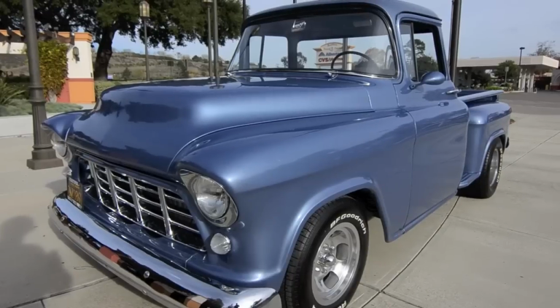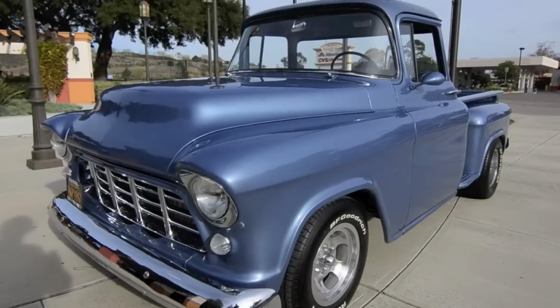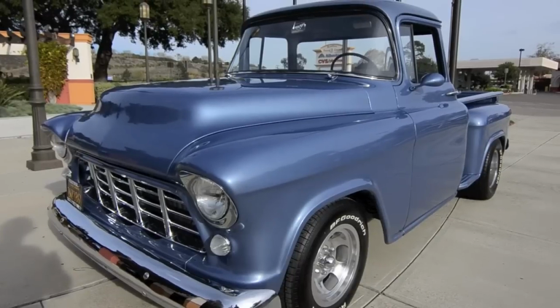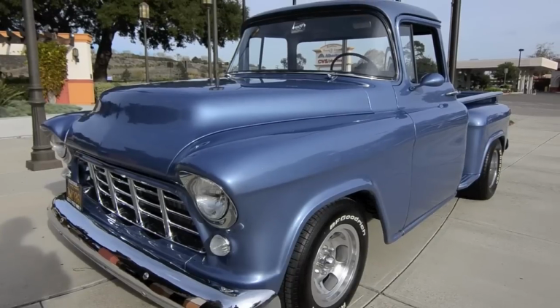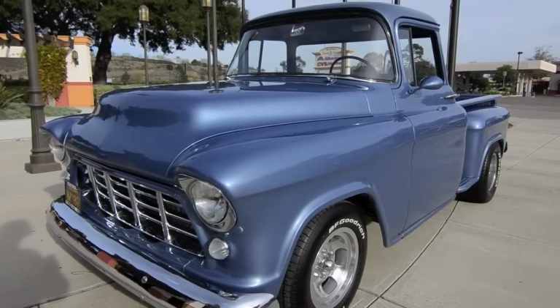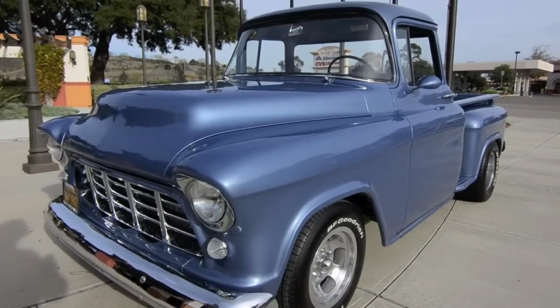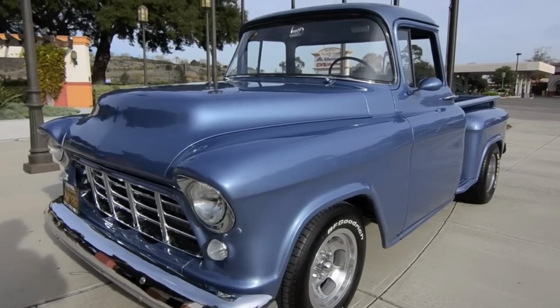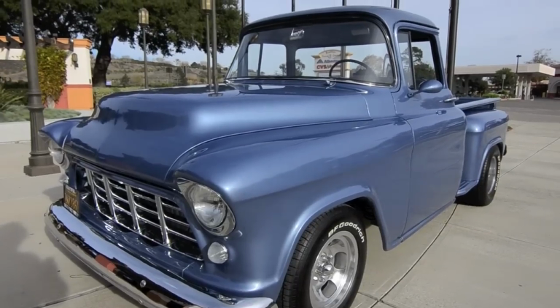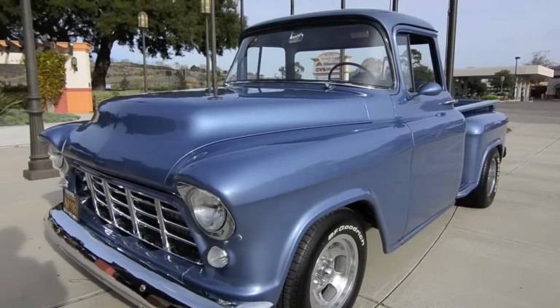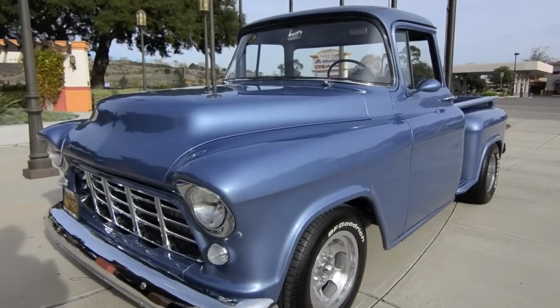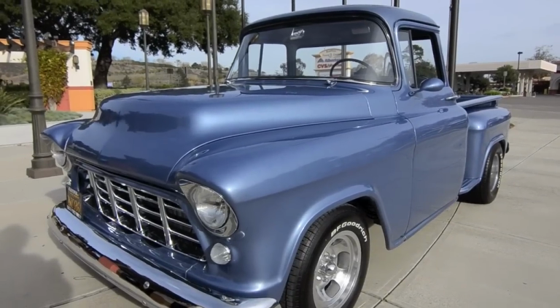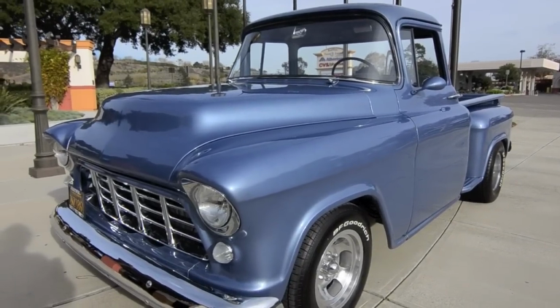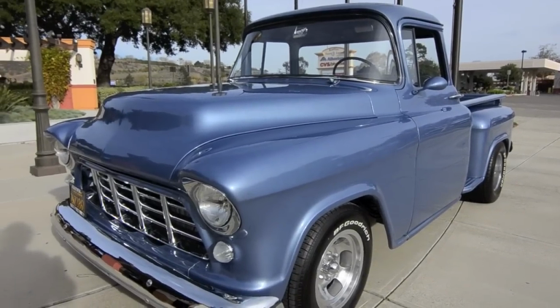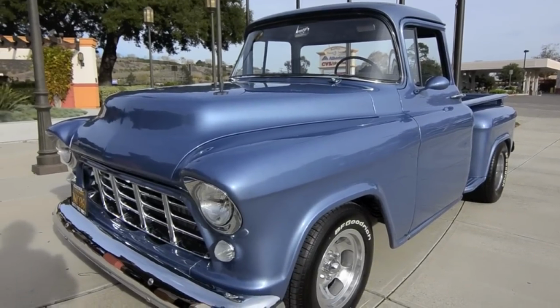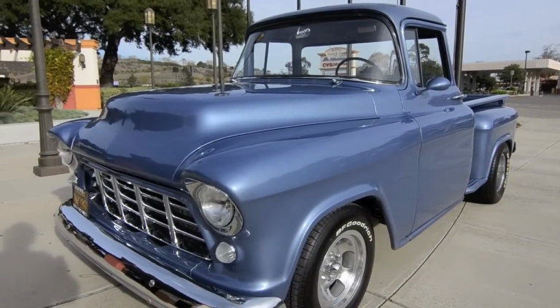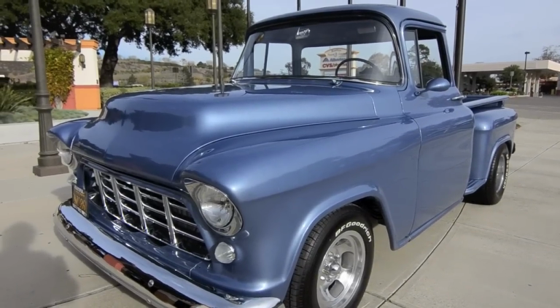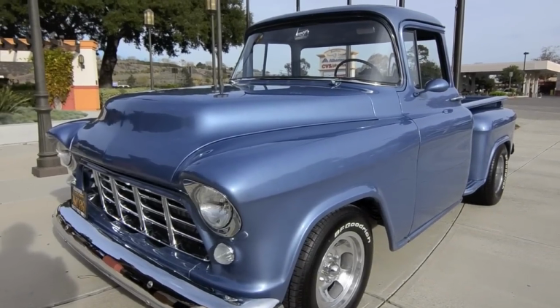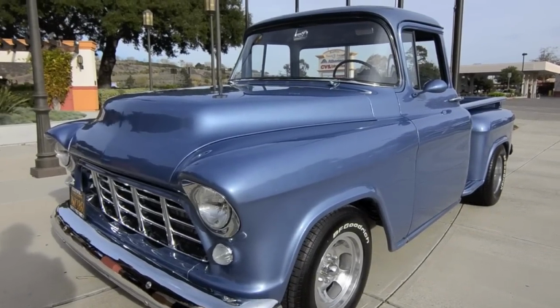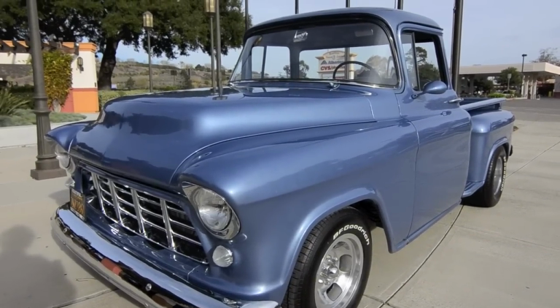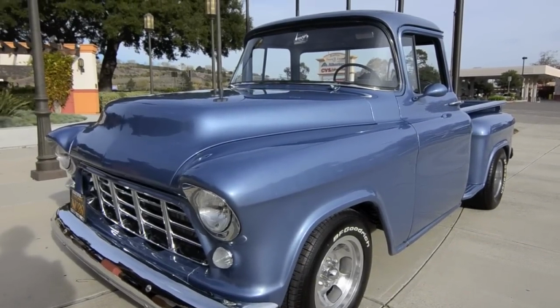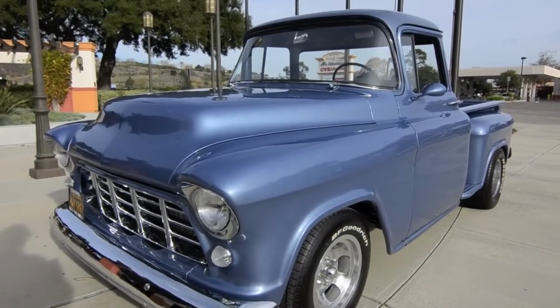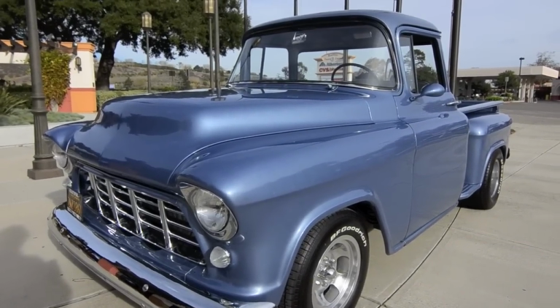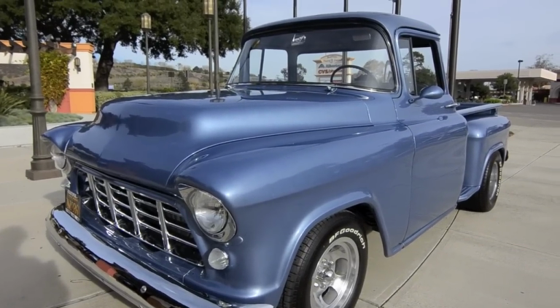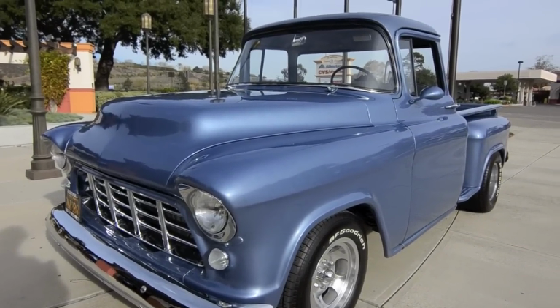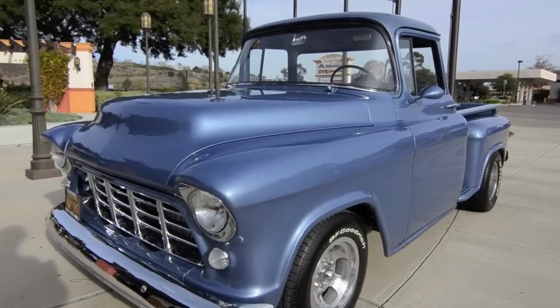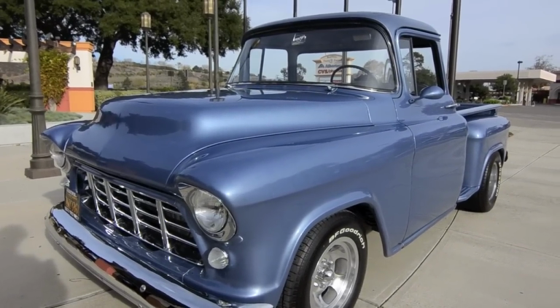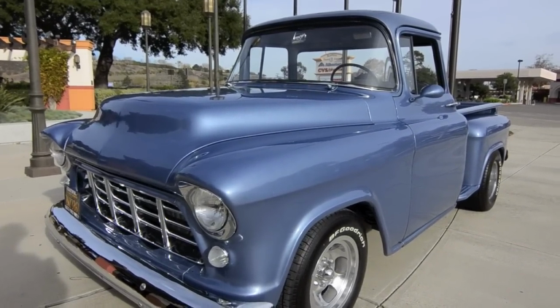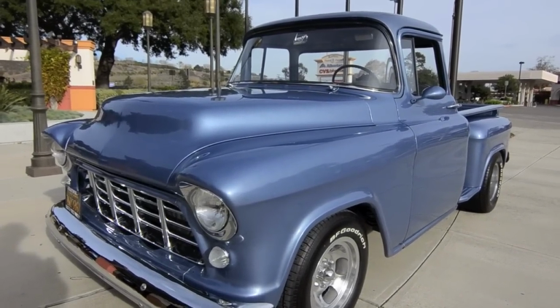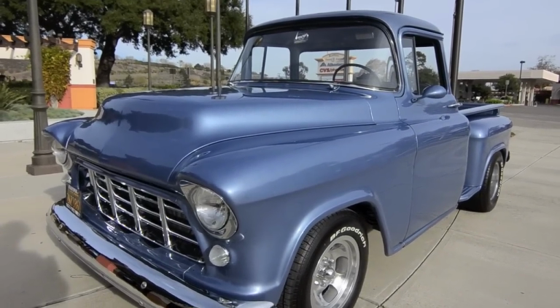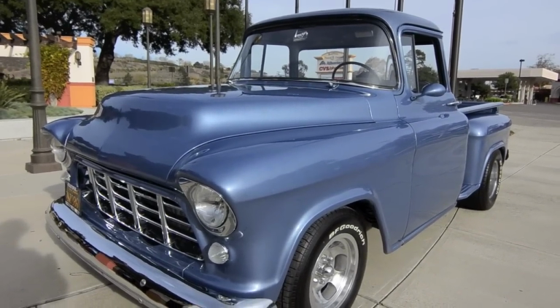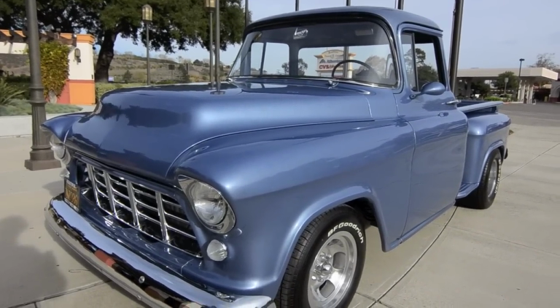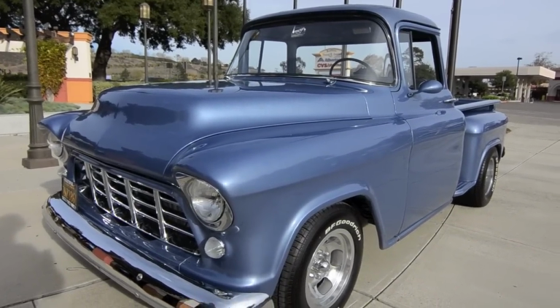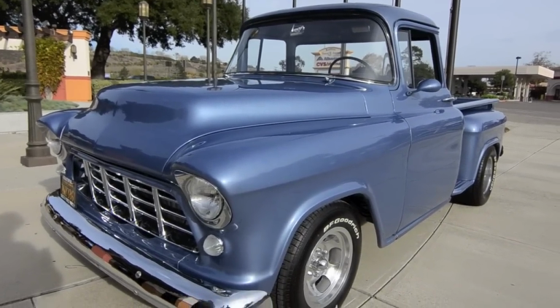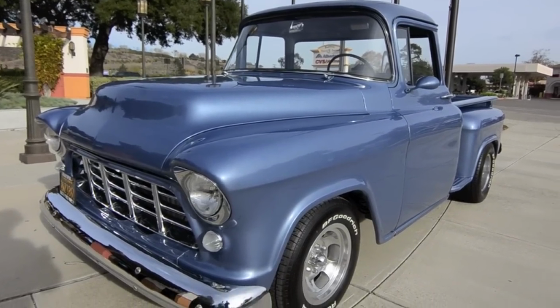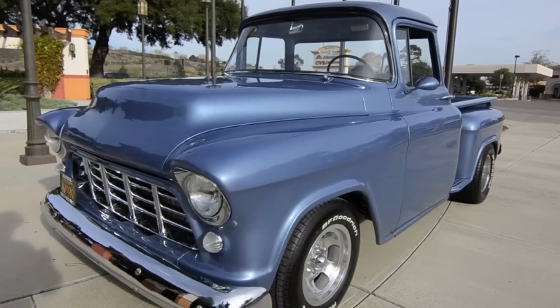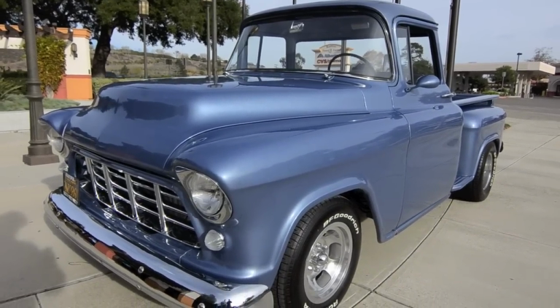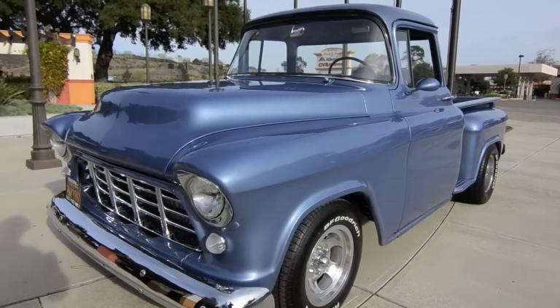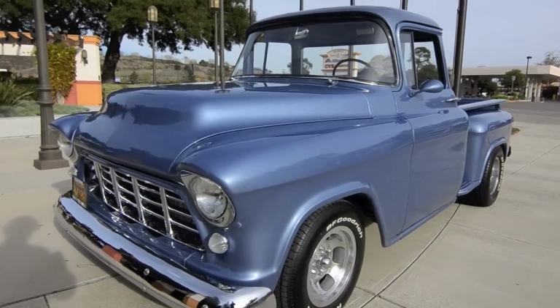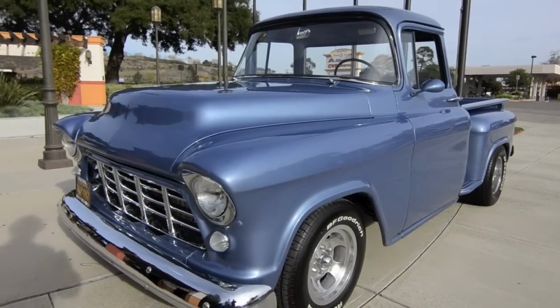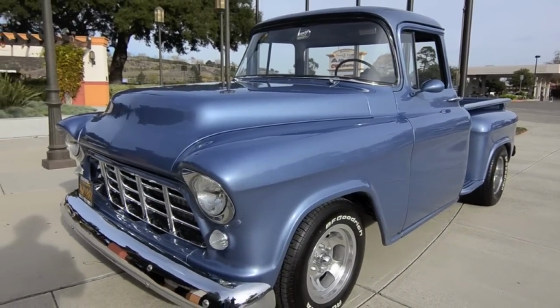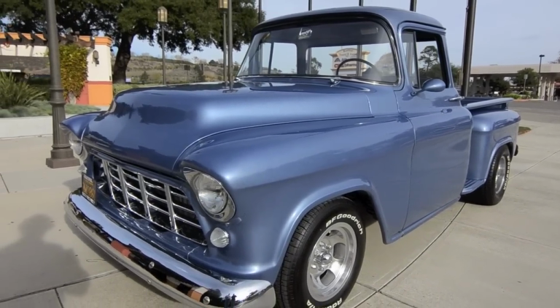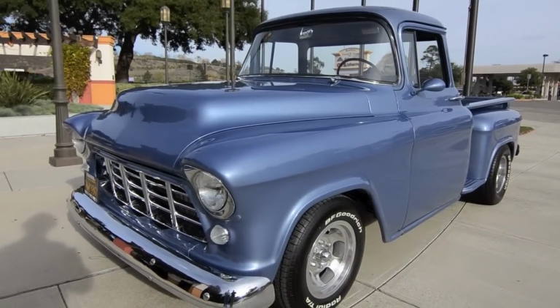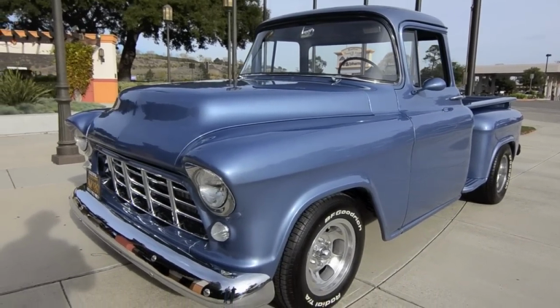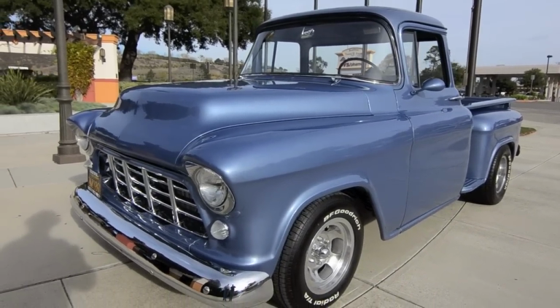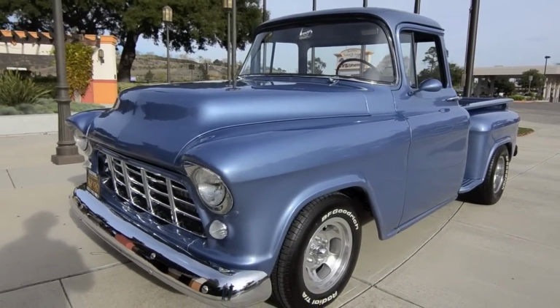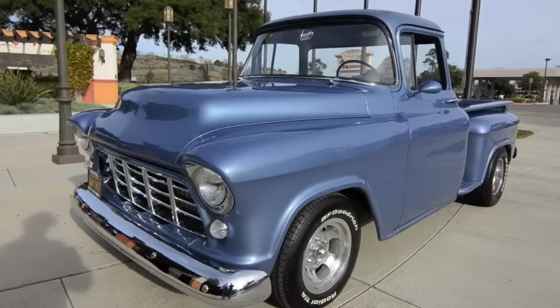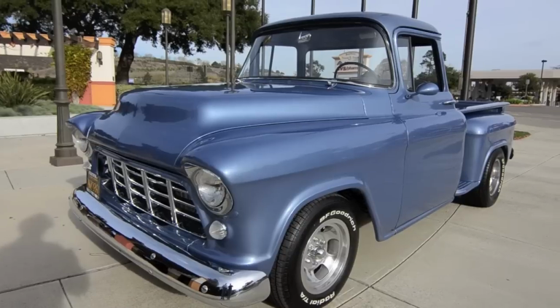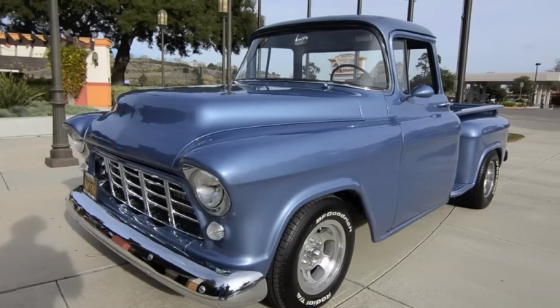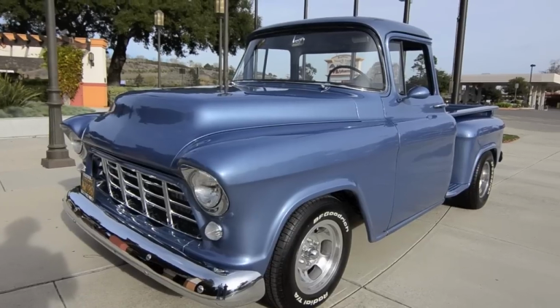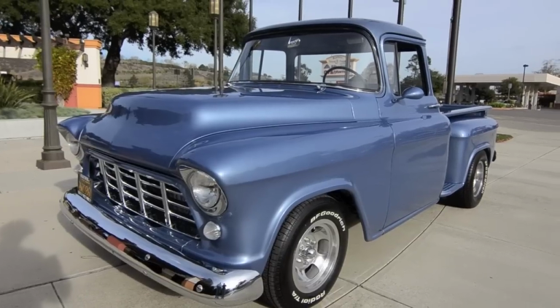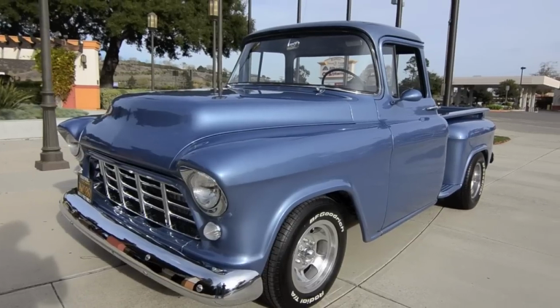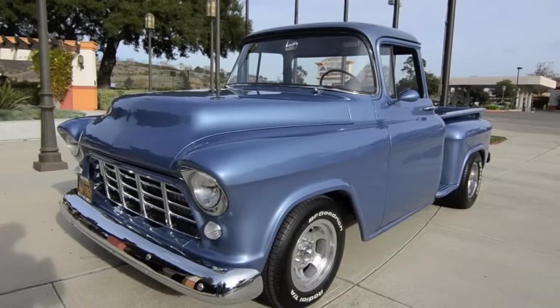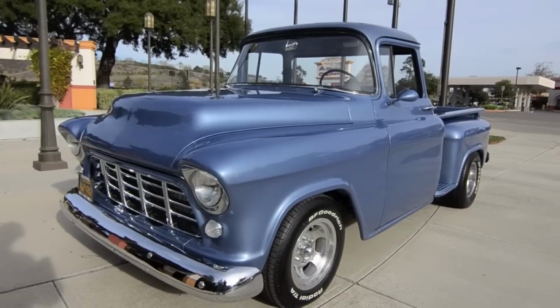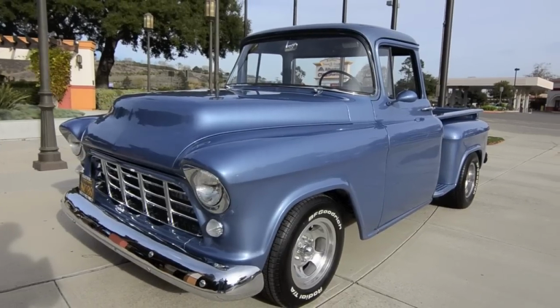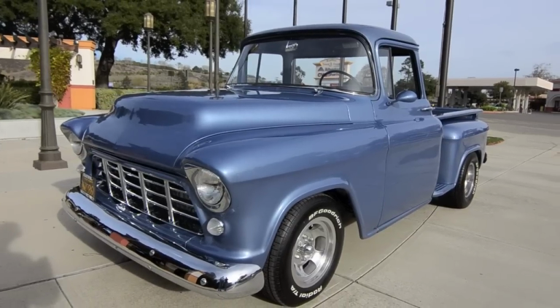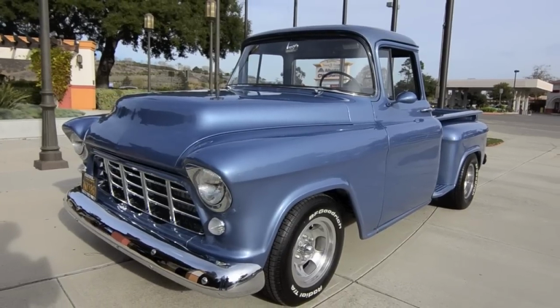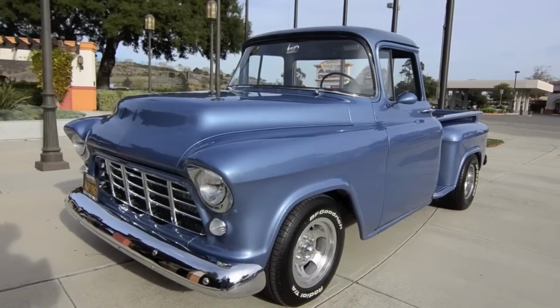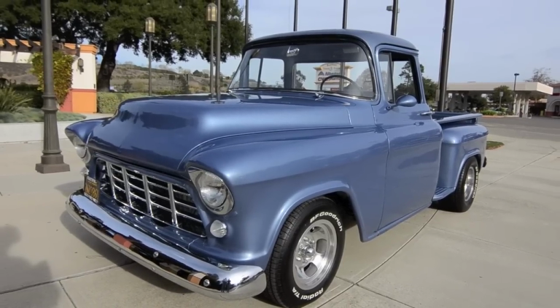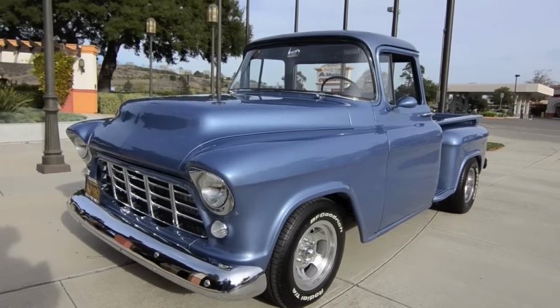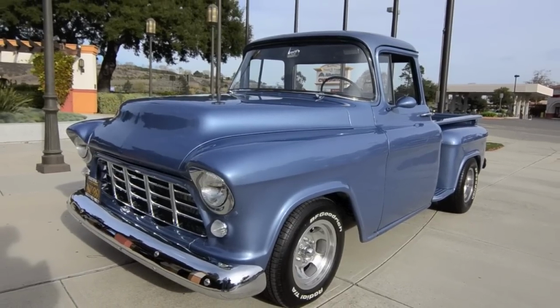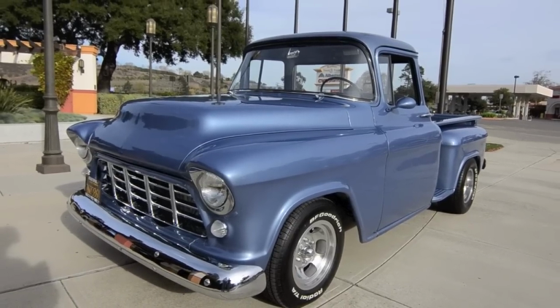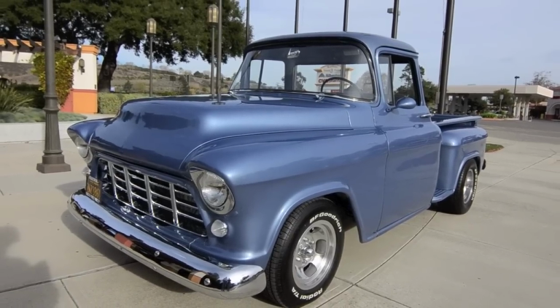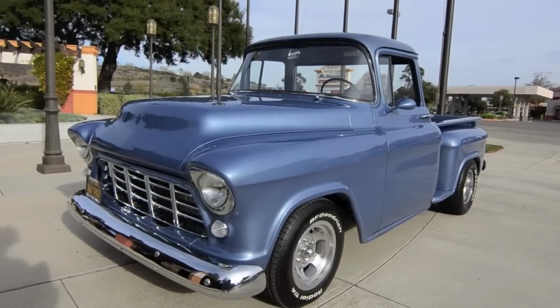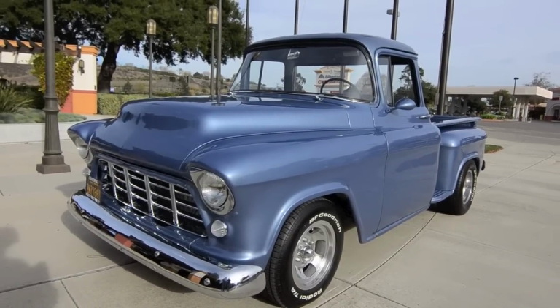Okay, Tom, tell me about your little truck here. Well, it's a 56 Chevy. It's a little step-side, short bed.